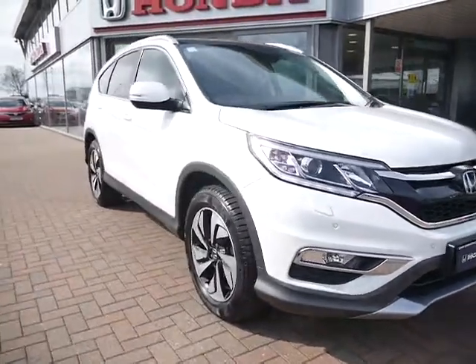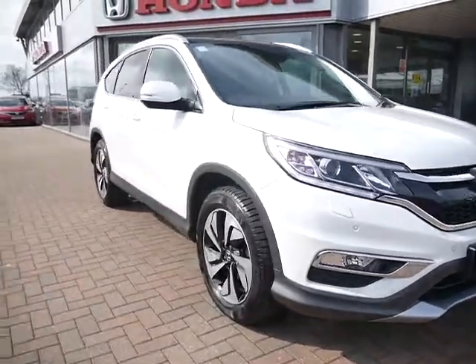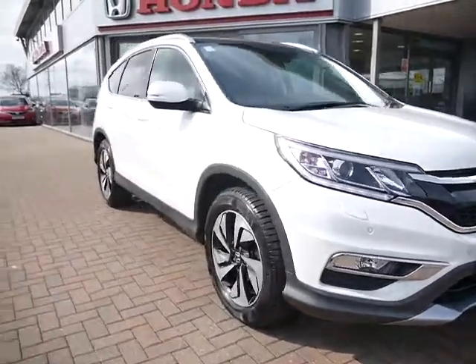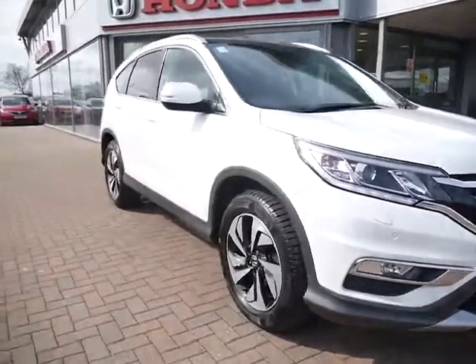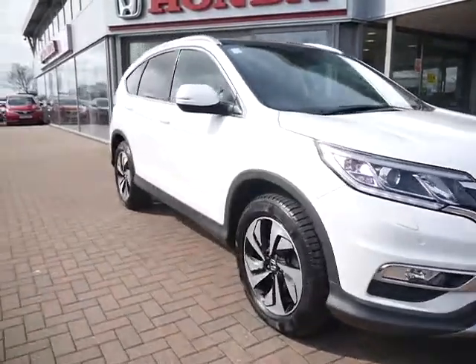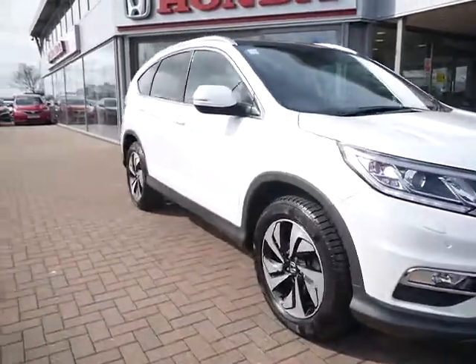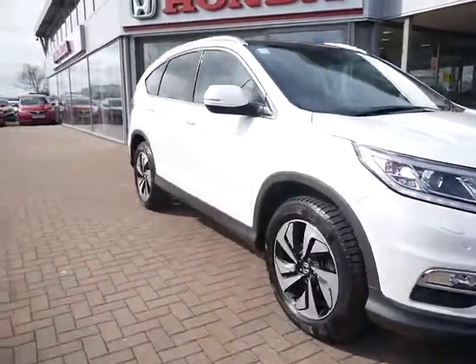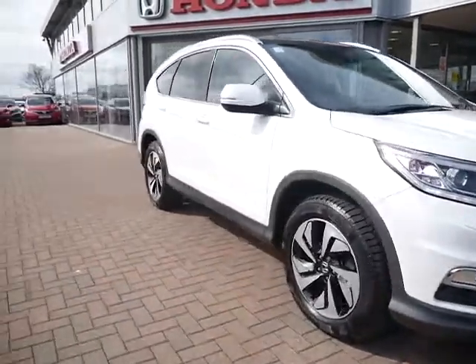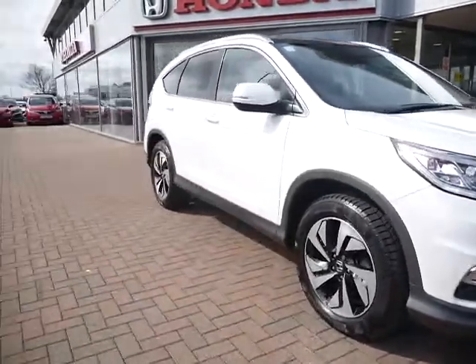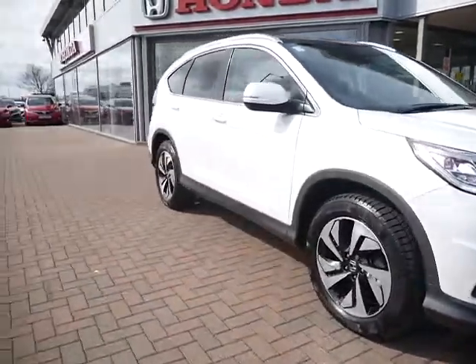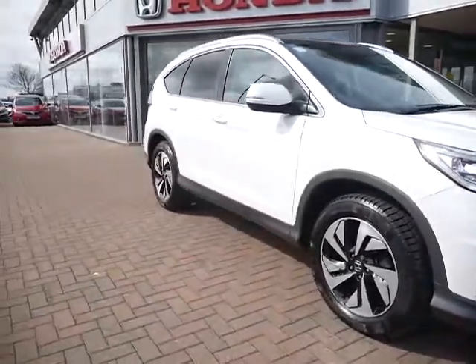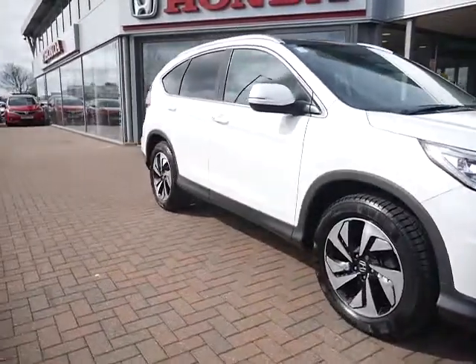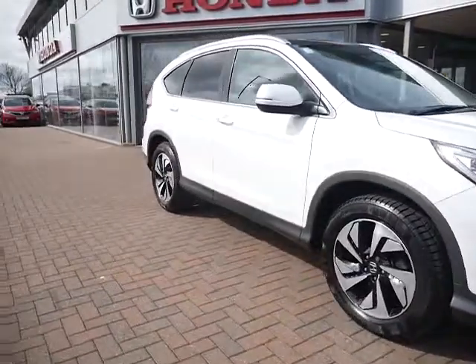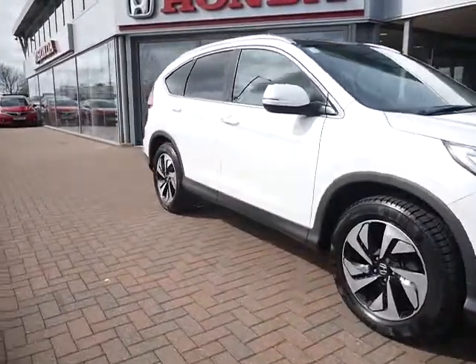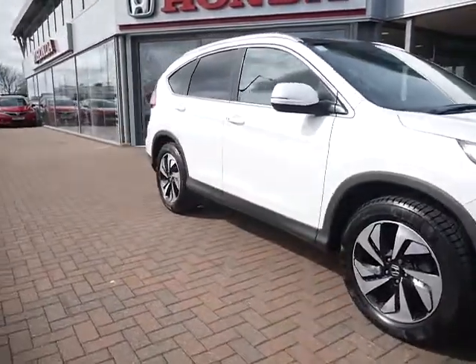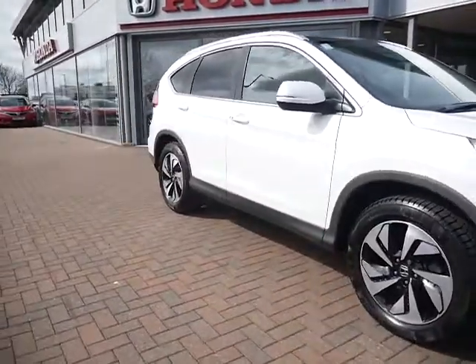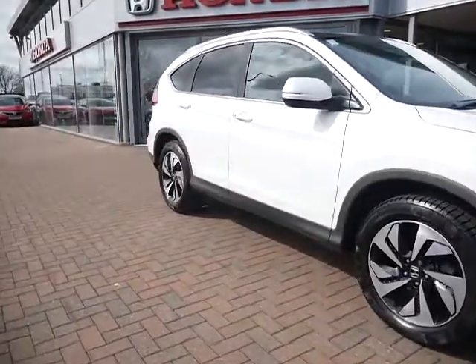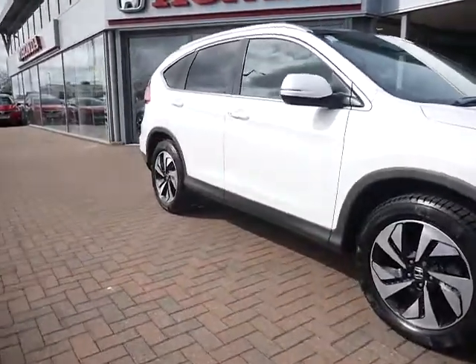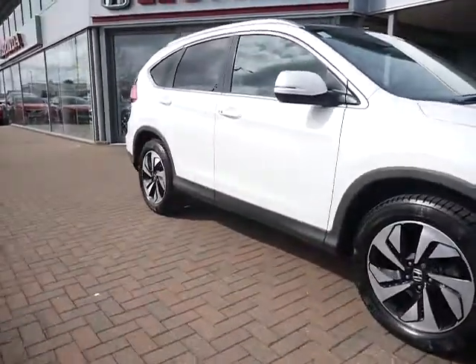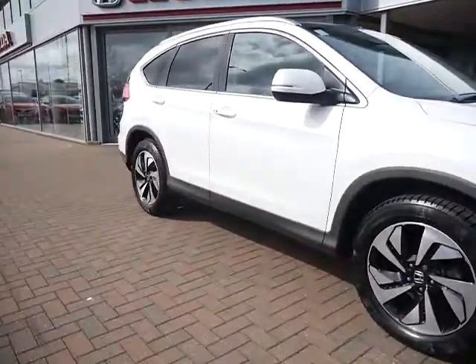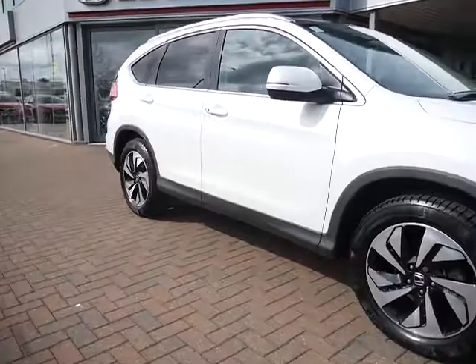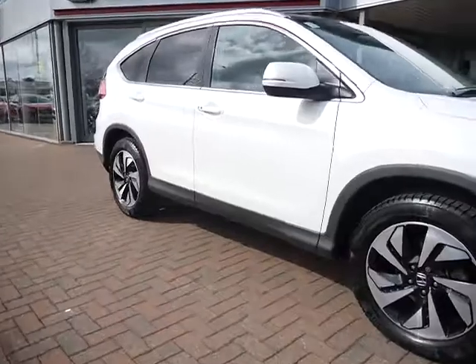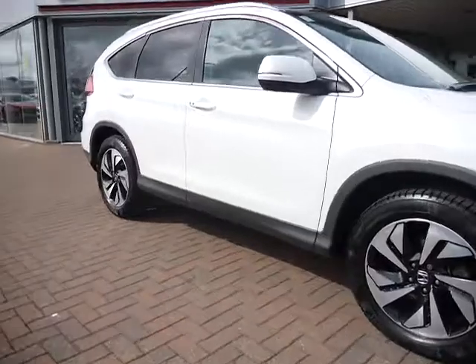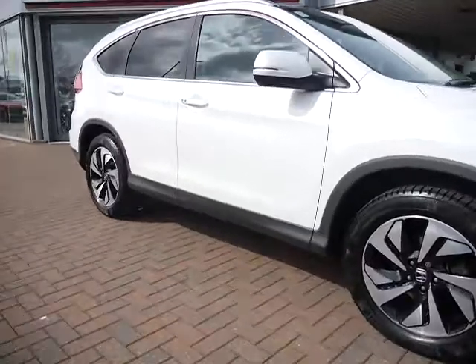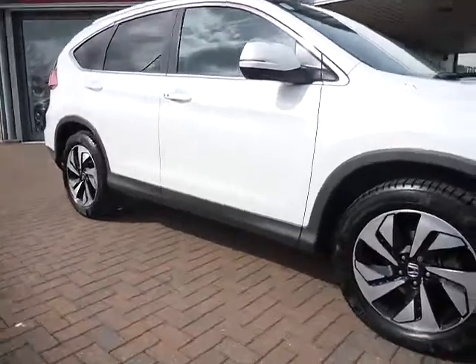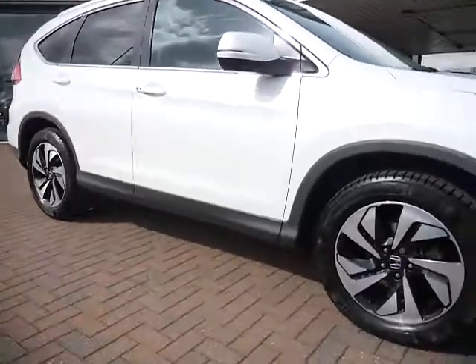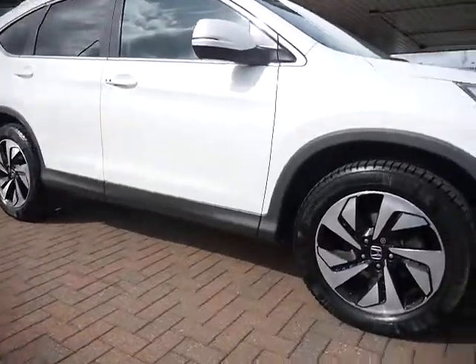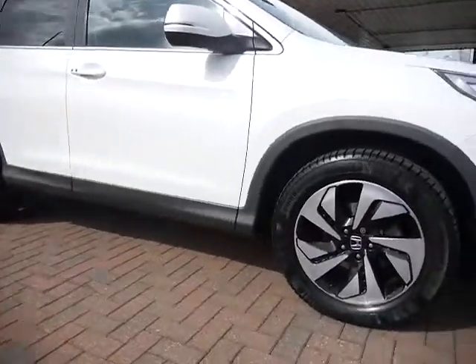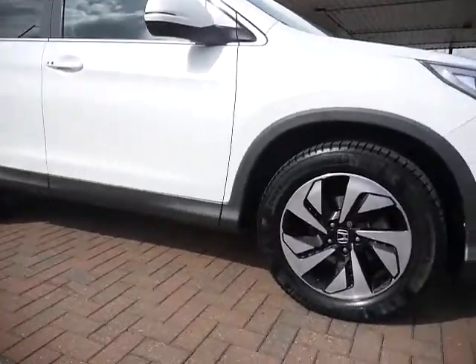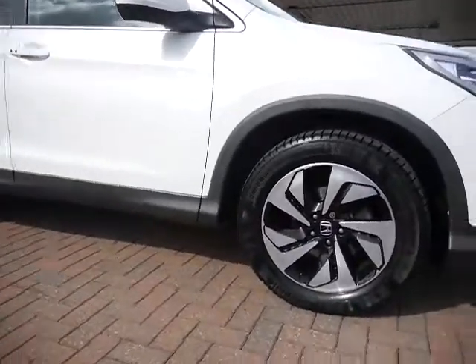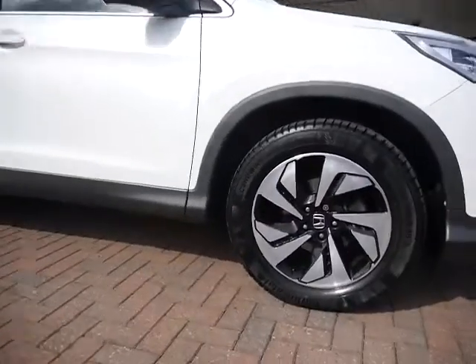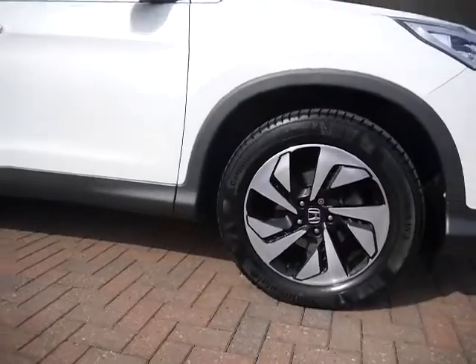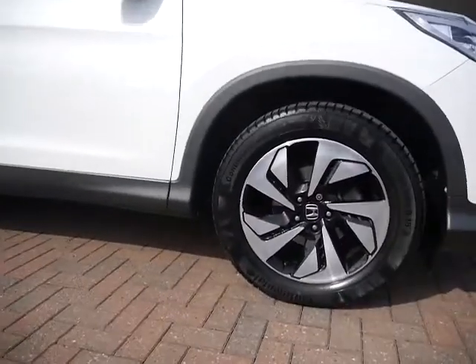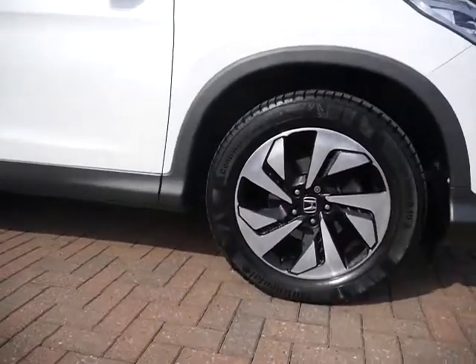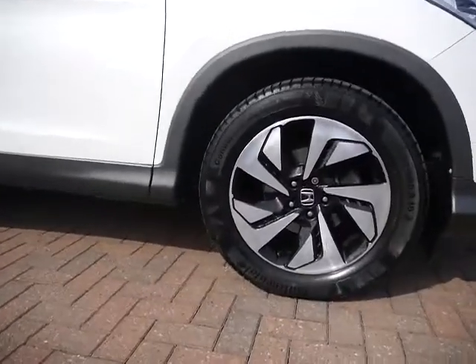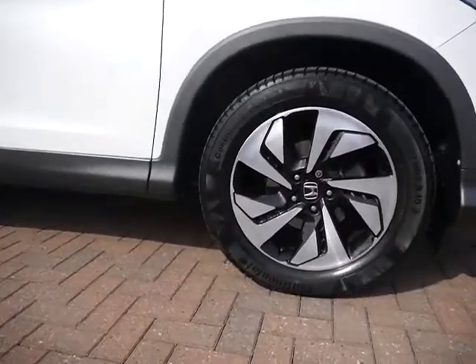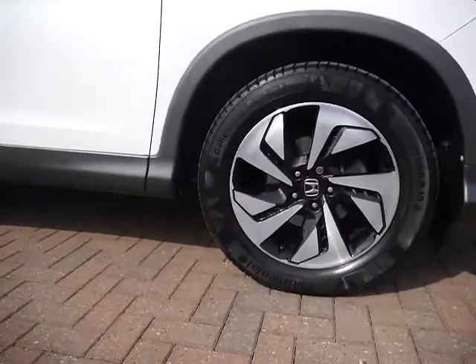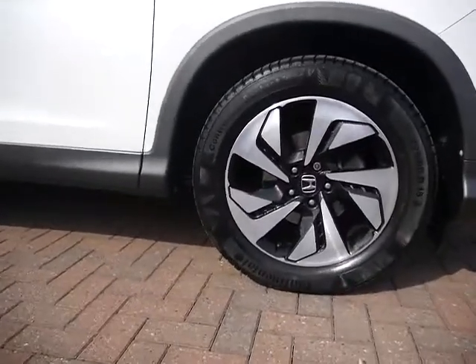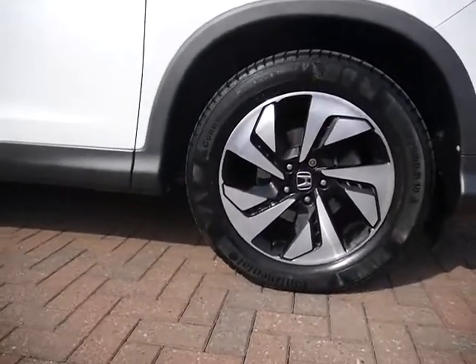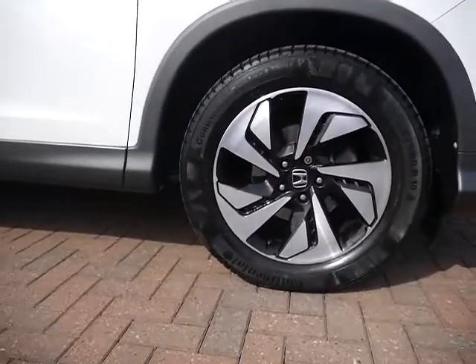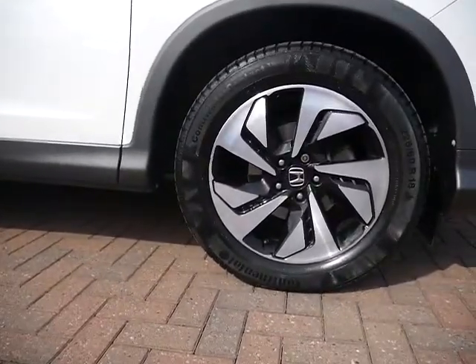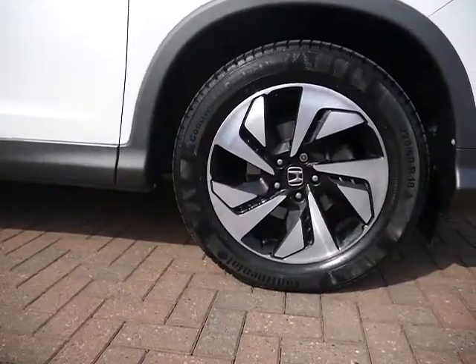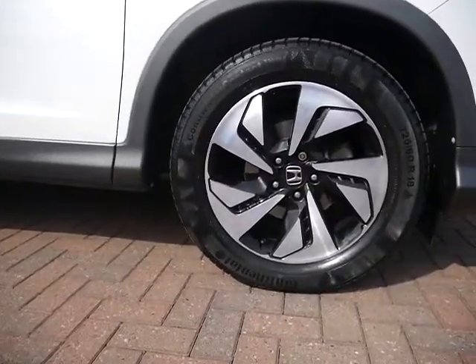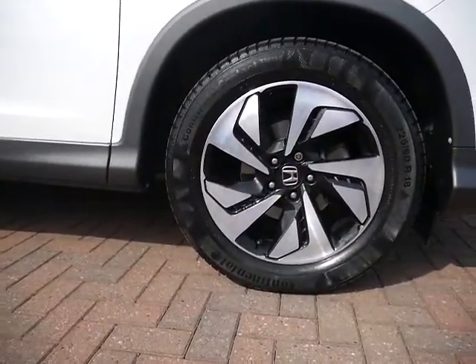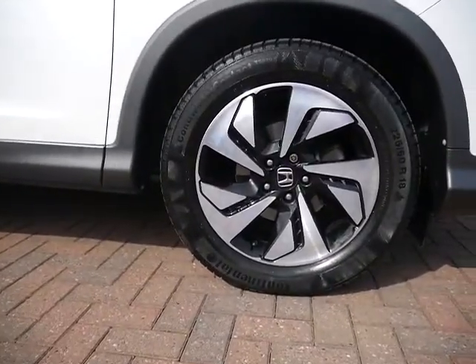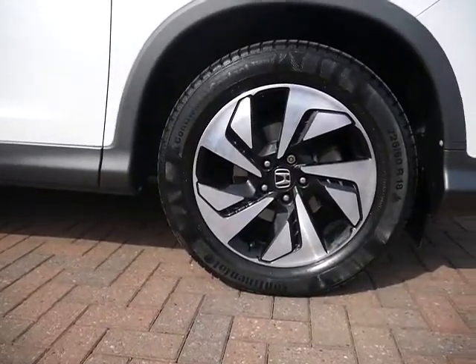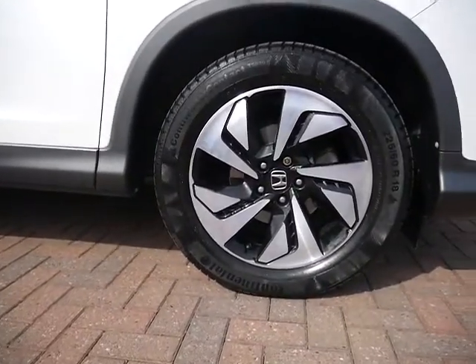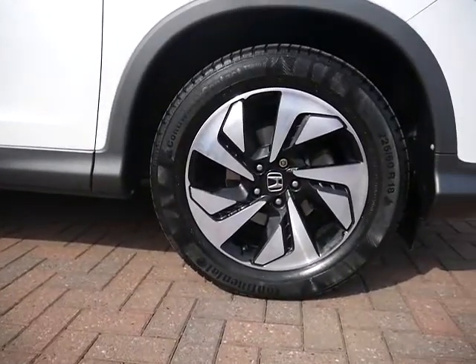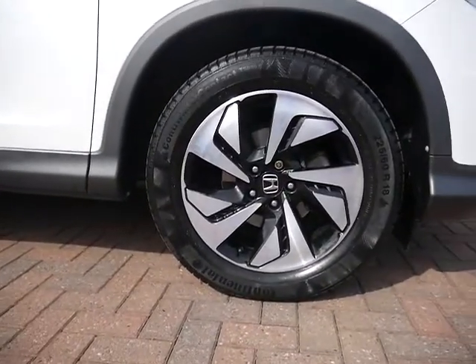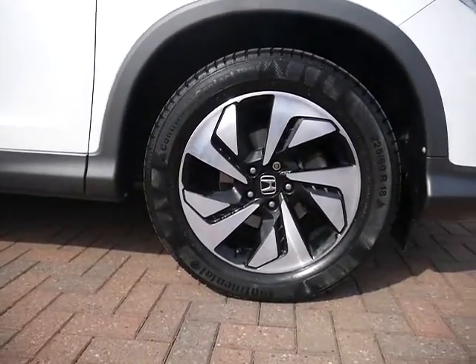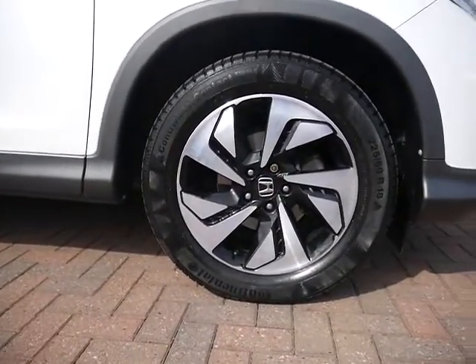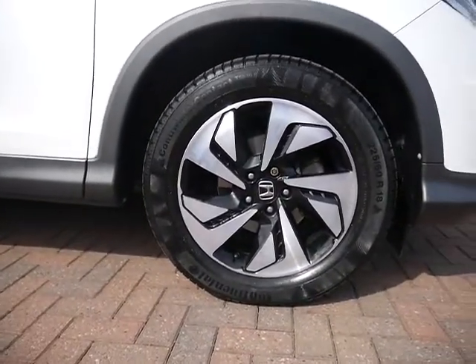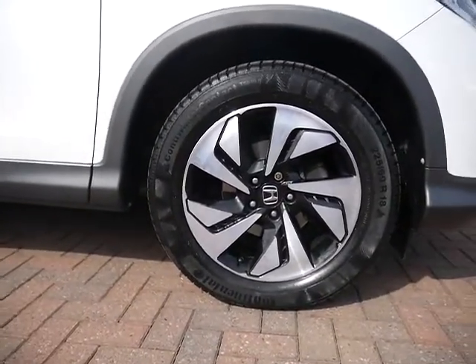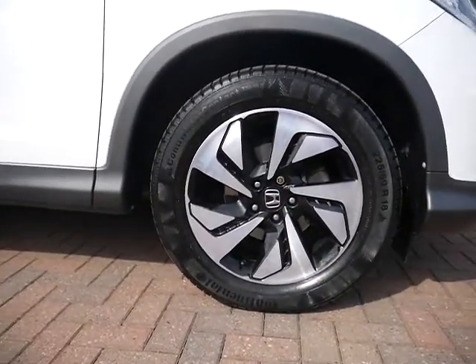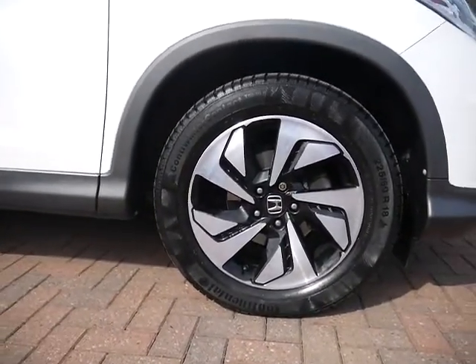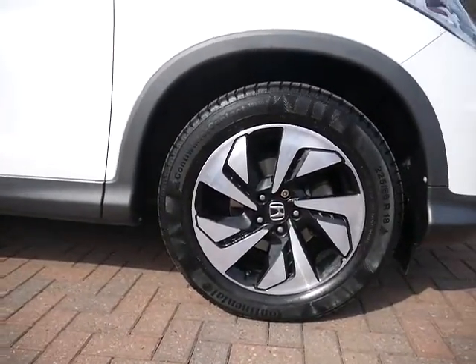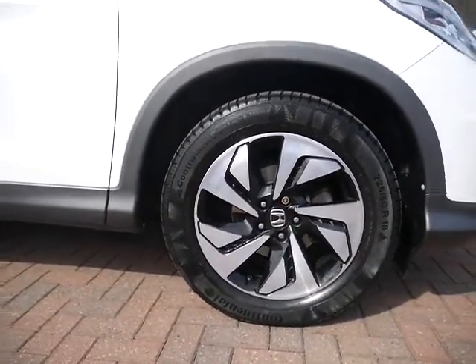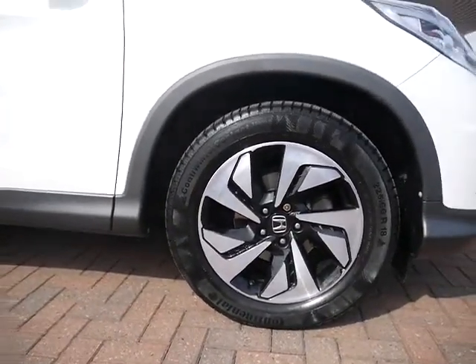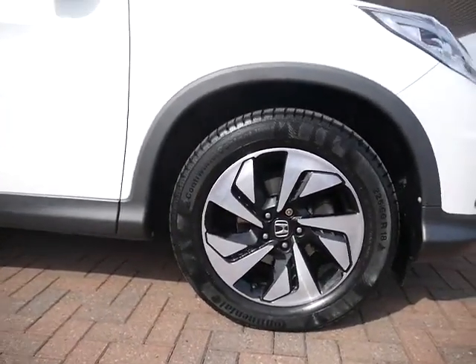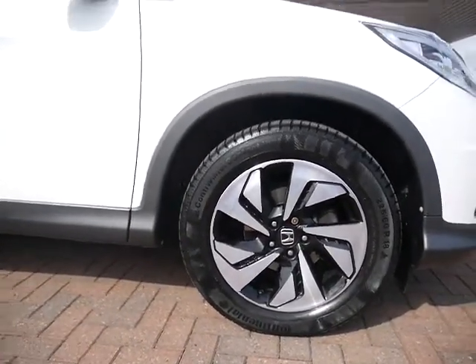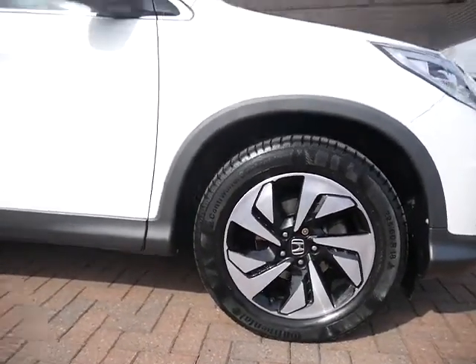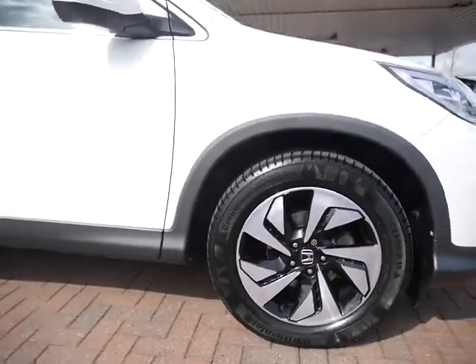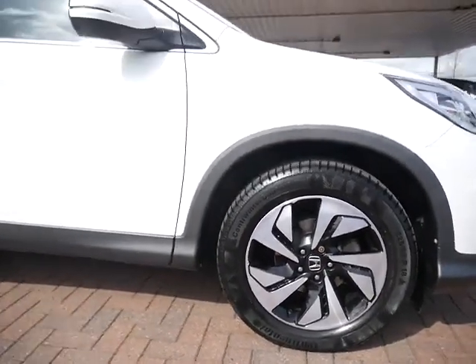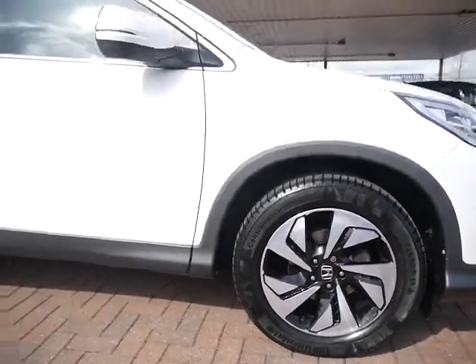This one is finished in White Orchid Pearlescent and as you can see has a lovely set of 18-inch diamond cut alloy wheels.